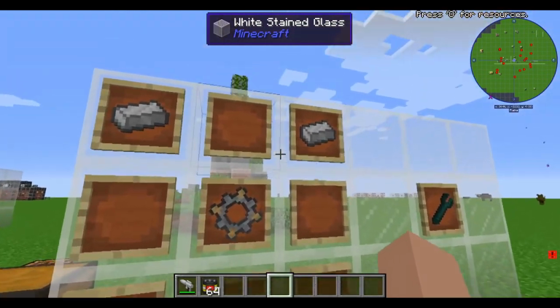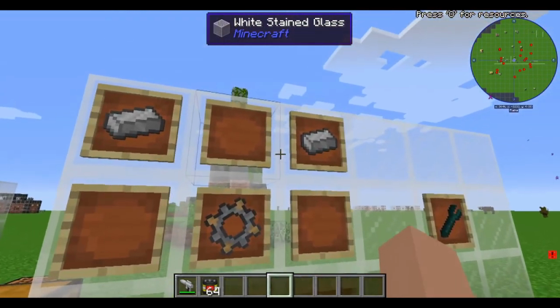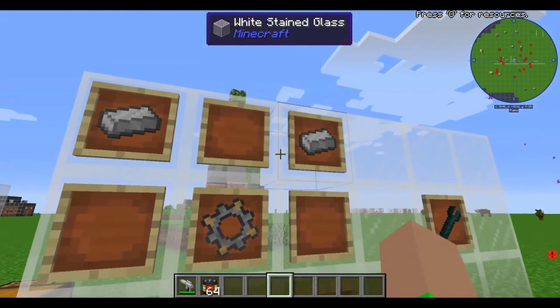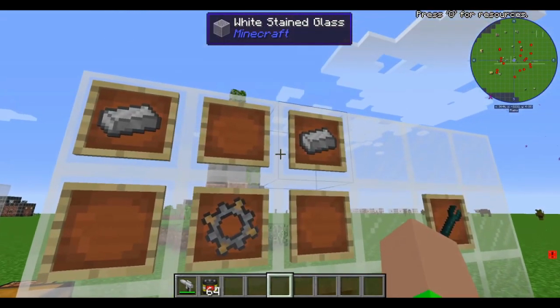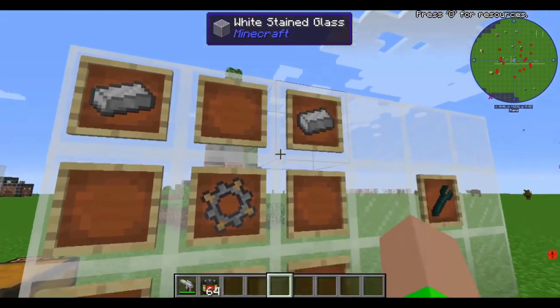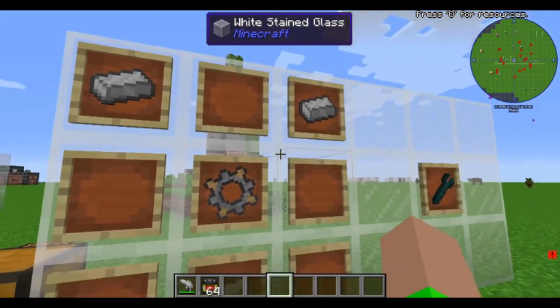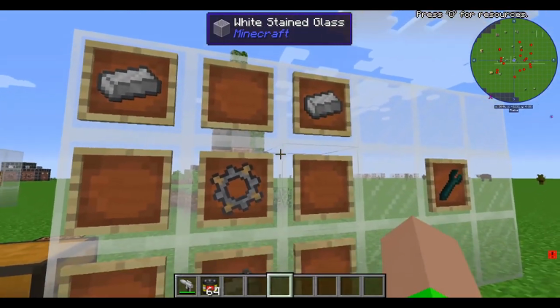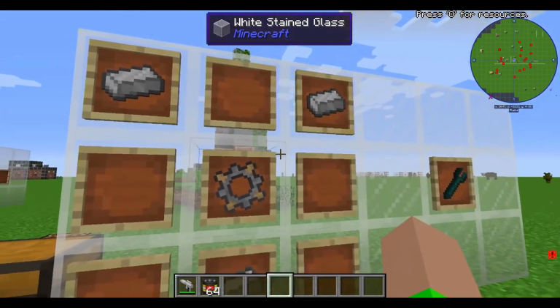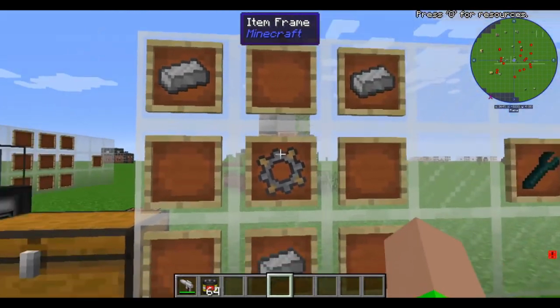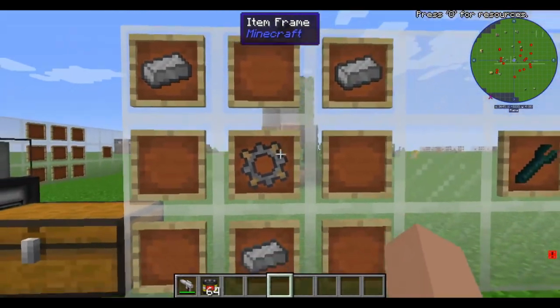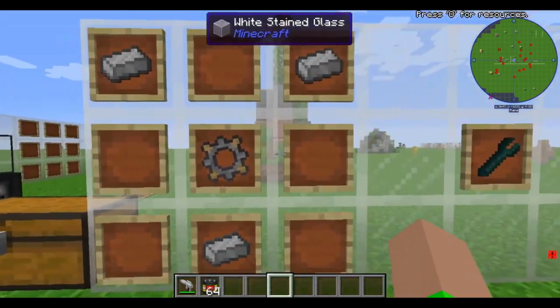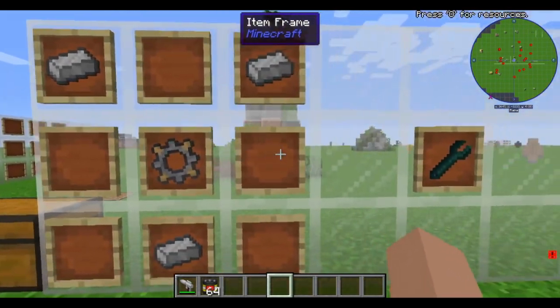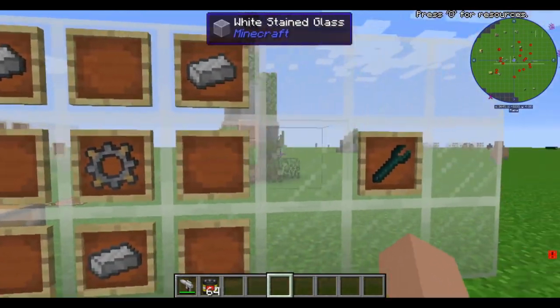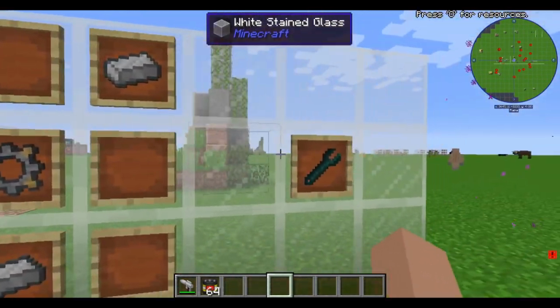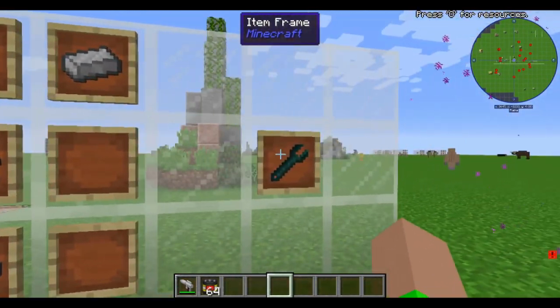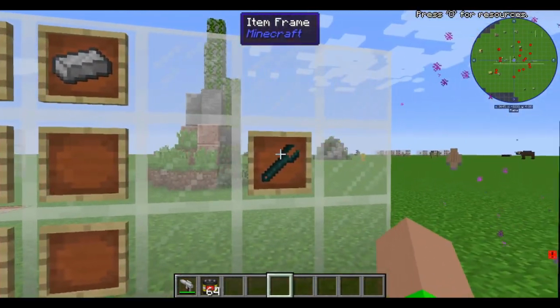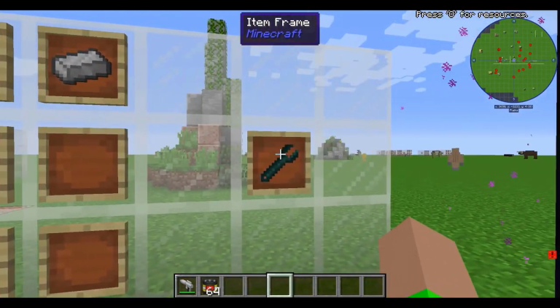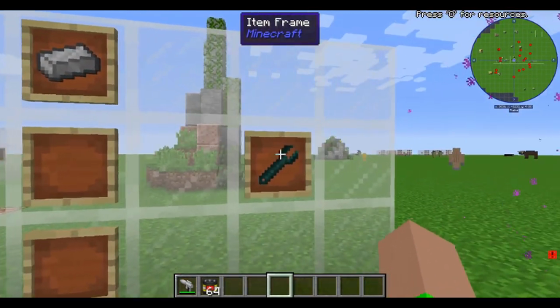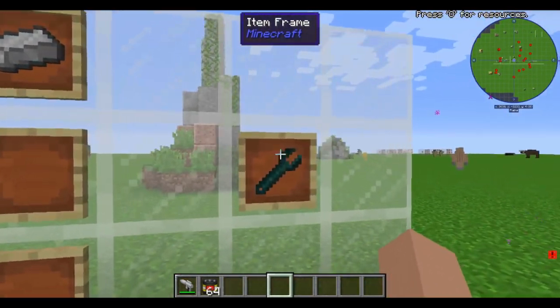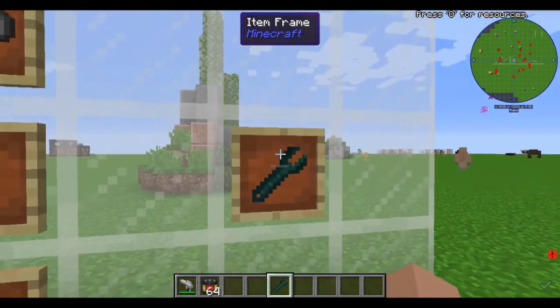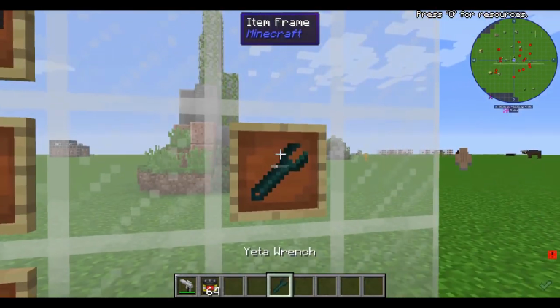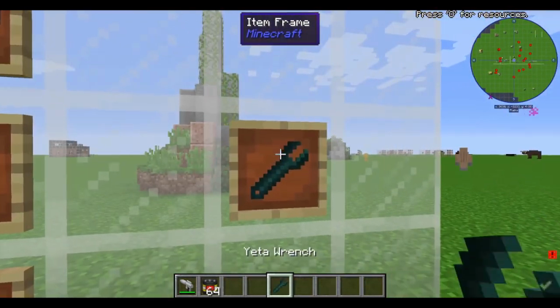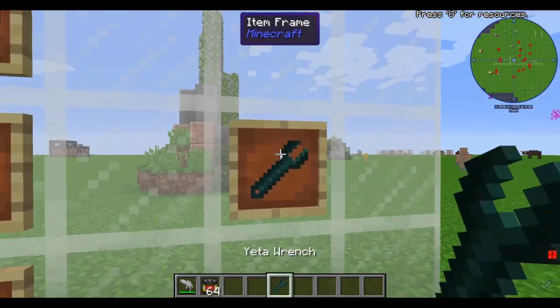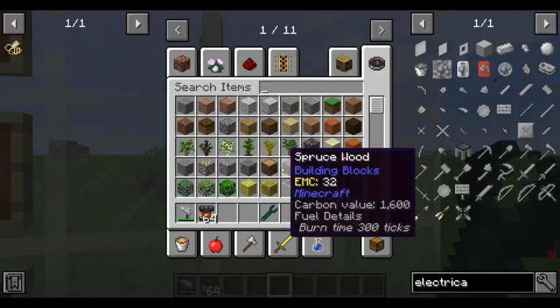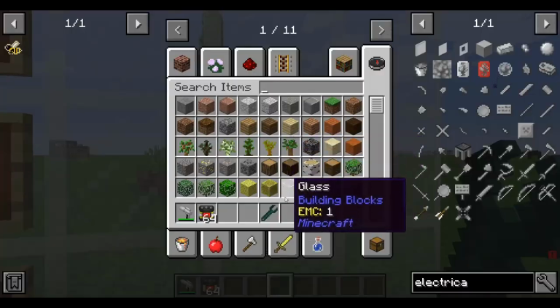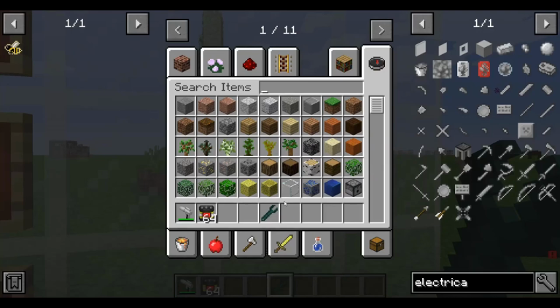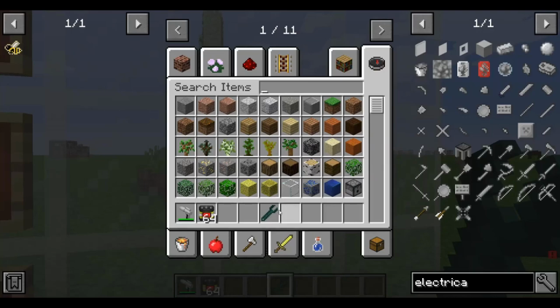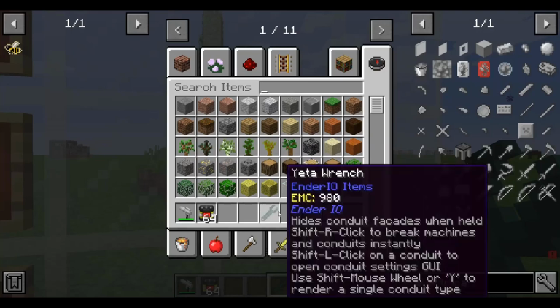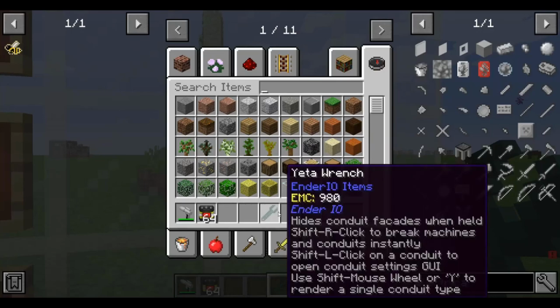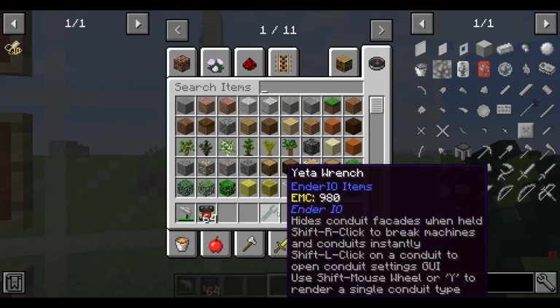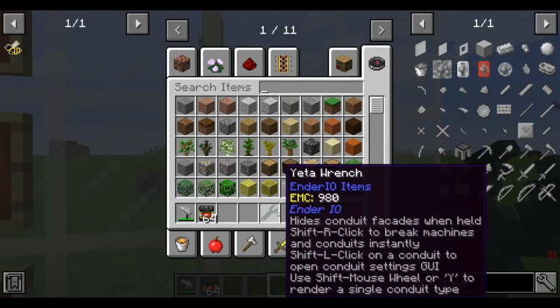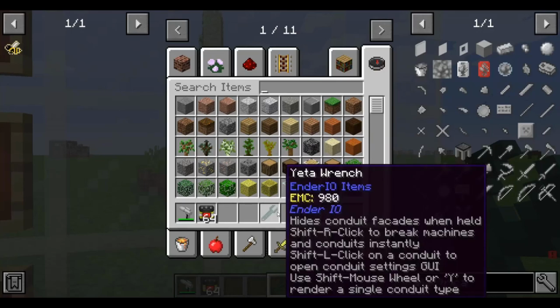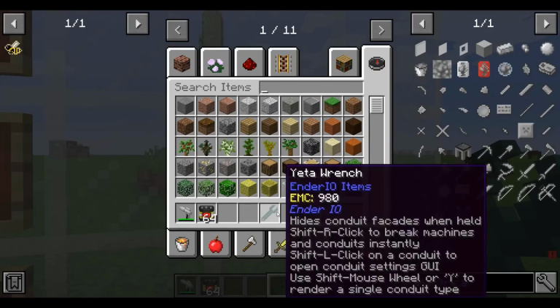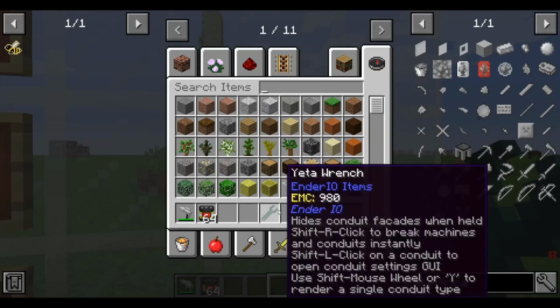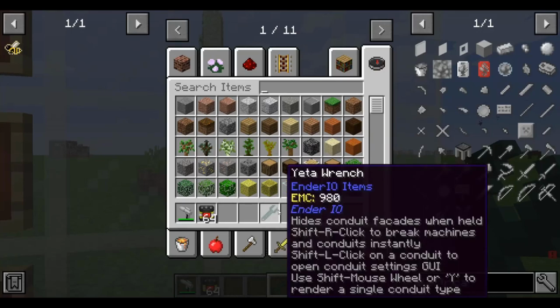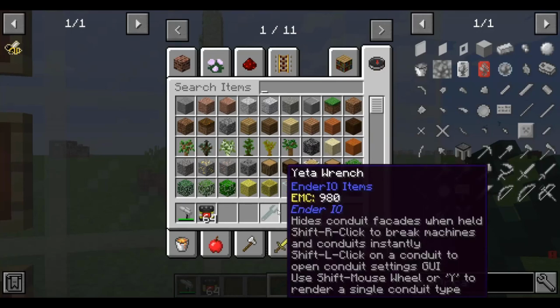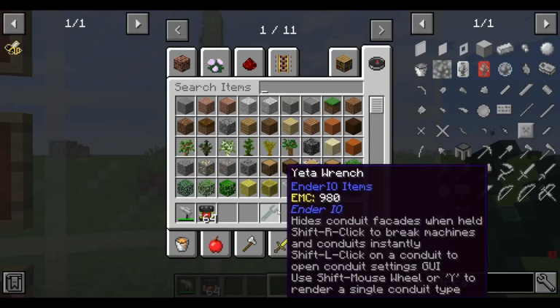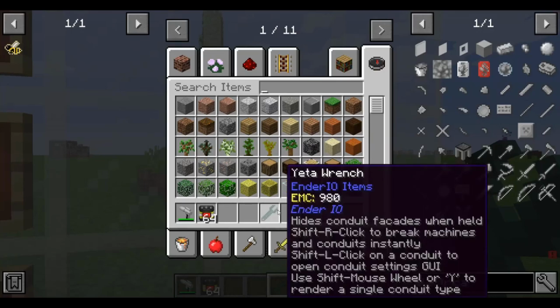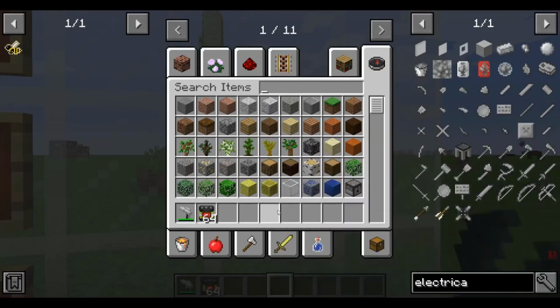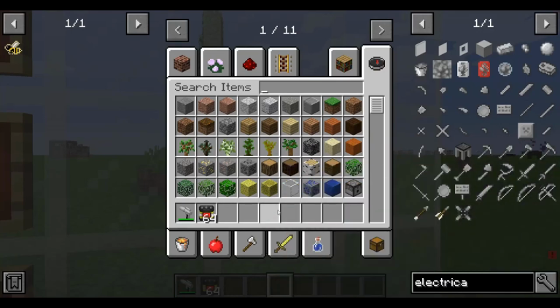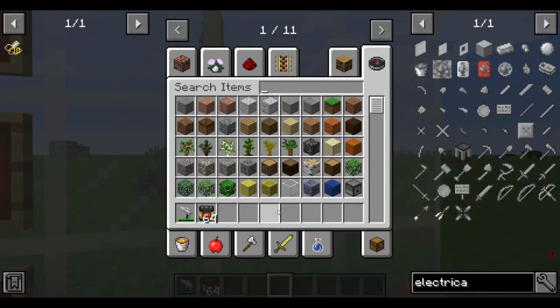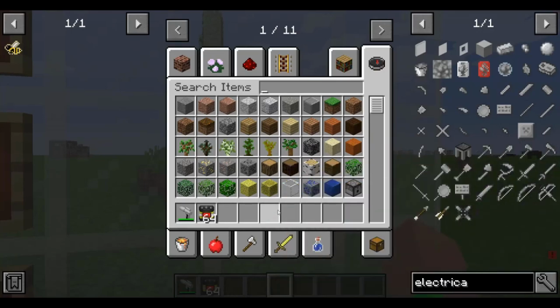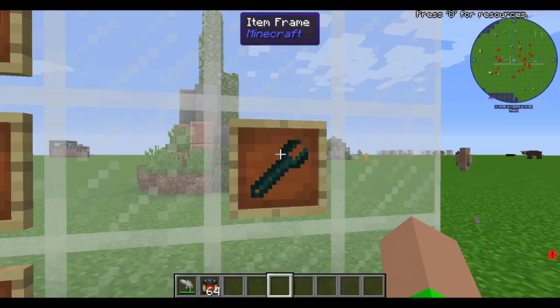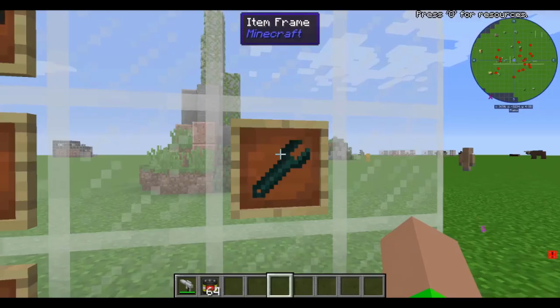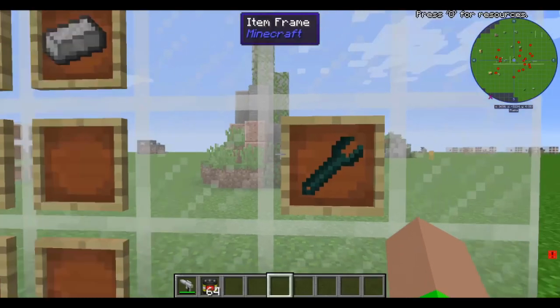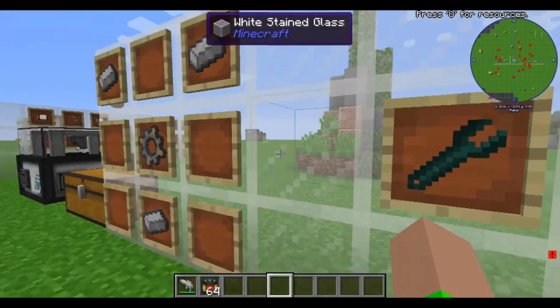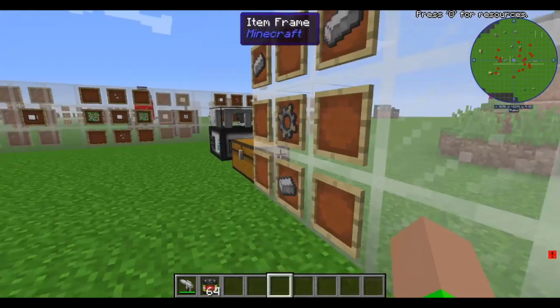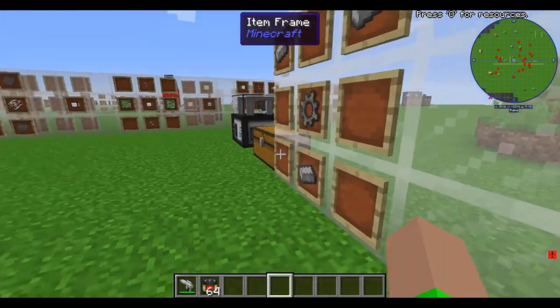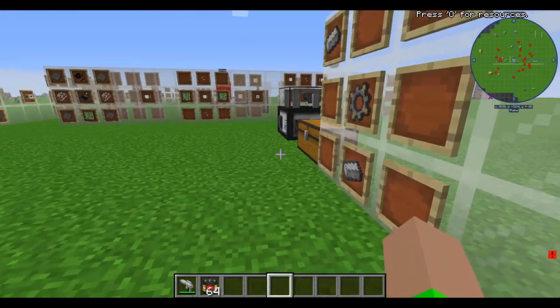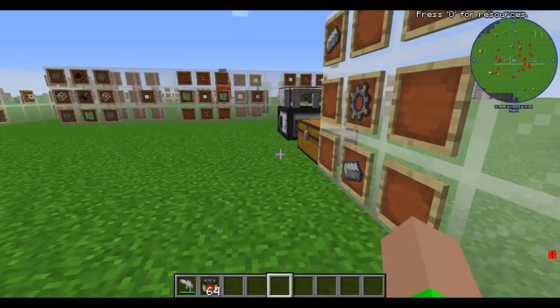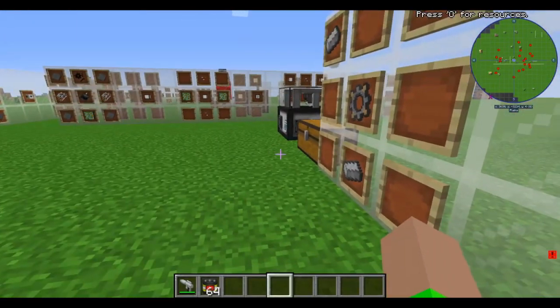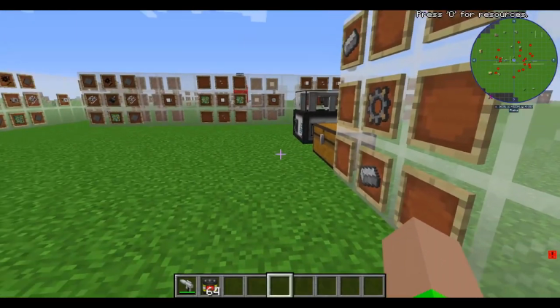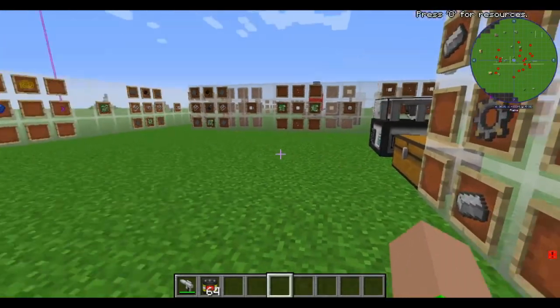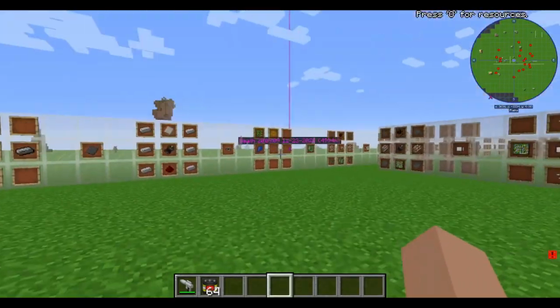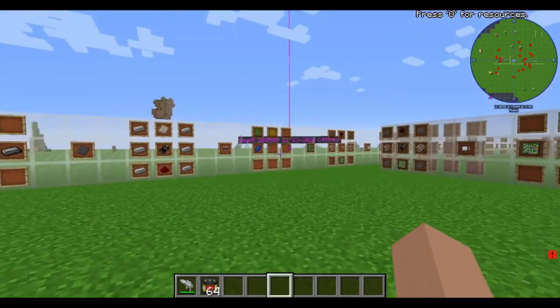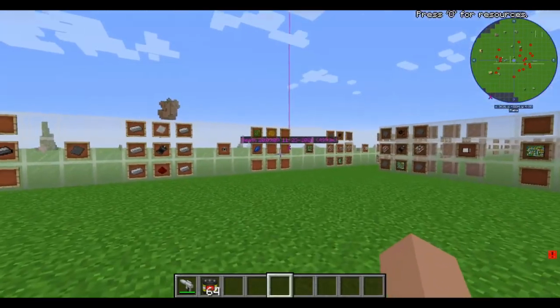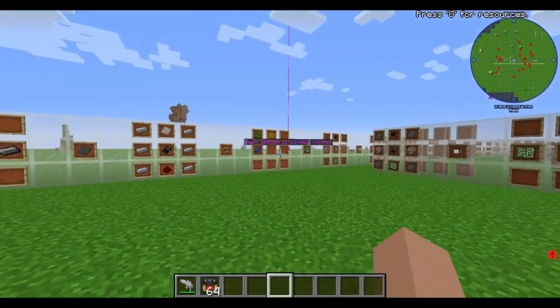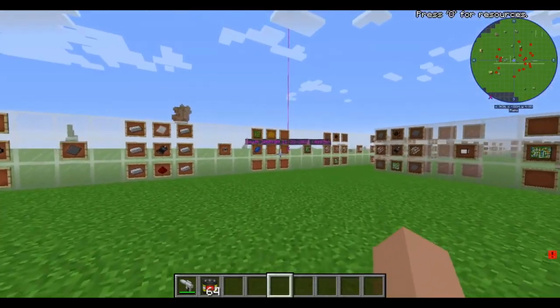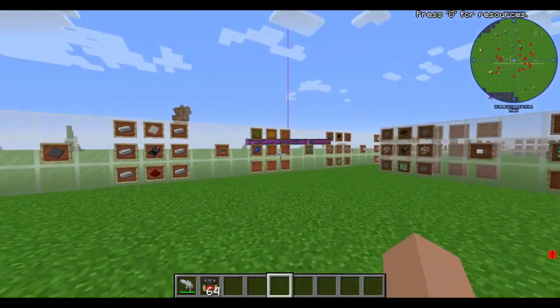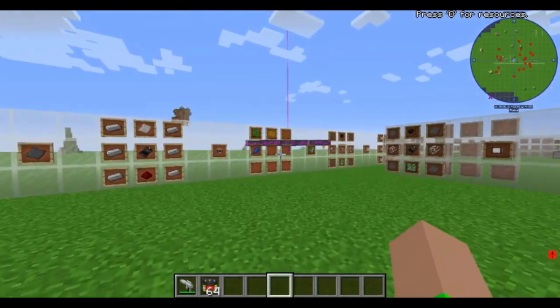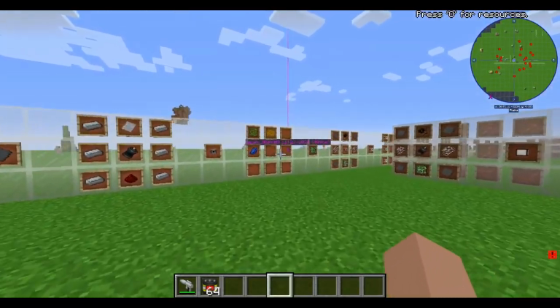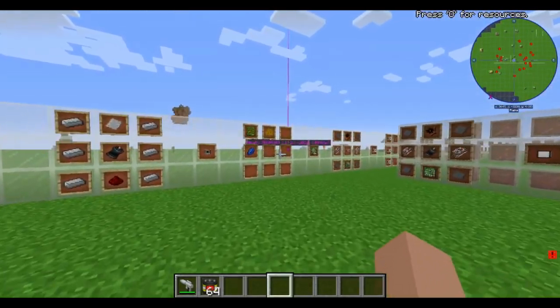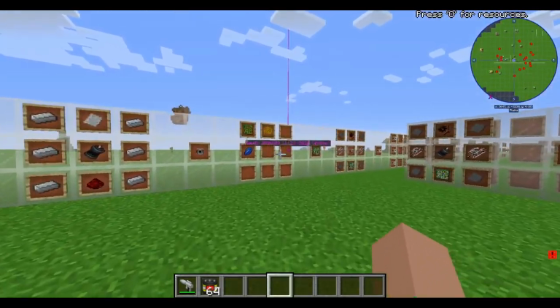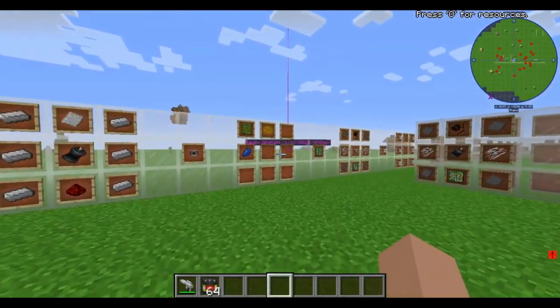You need three electrical steel ingots and a stone compound gear to get the Yetta Wrench, which is very important for later.